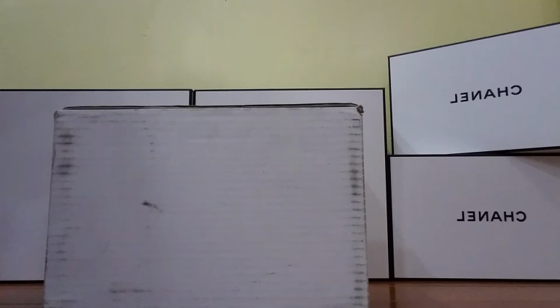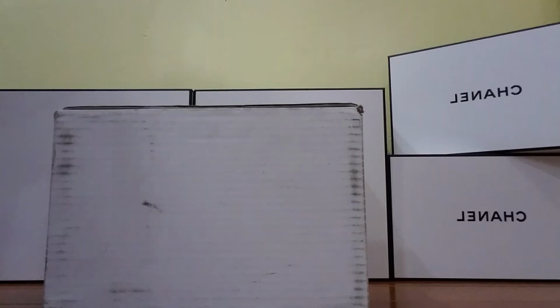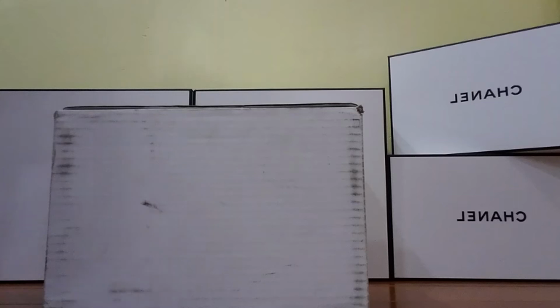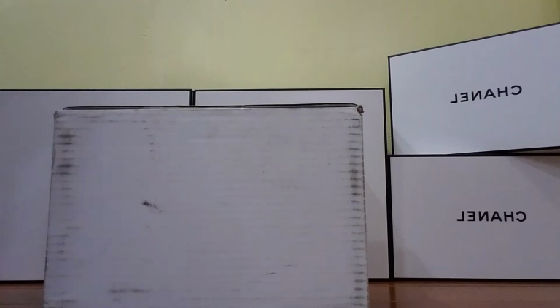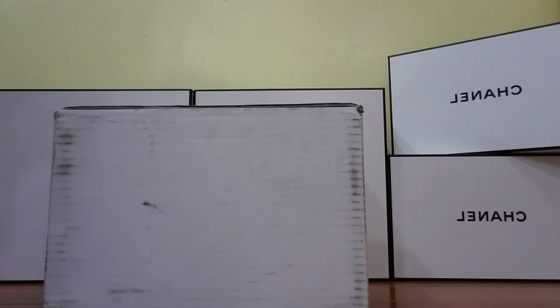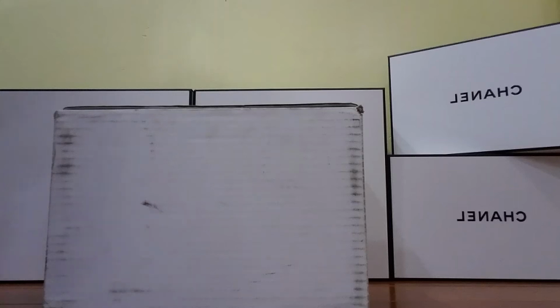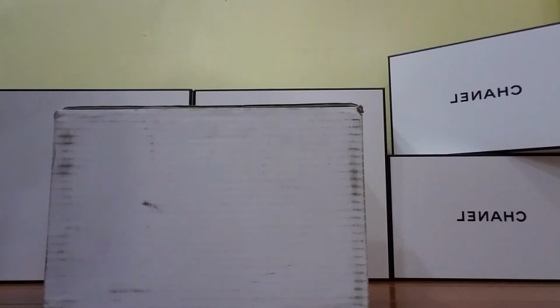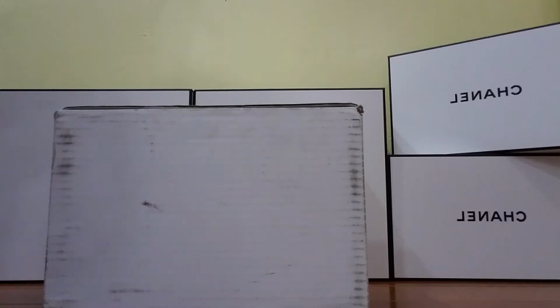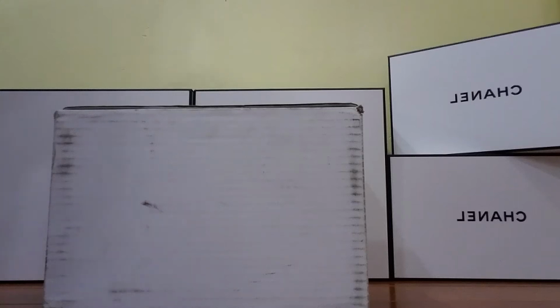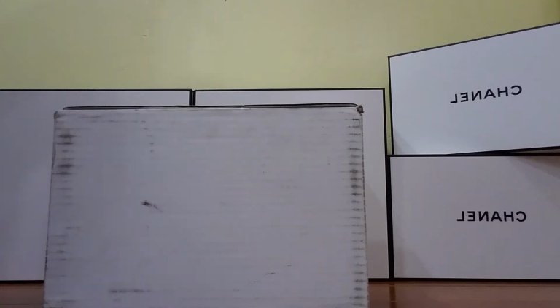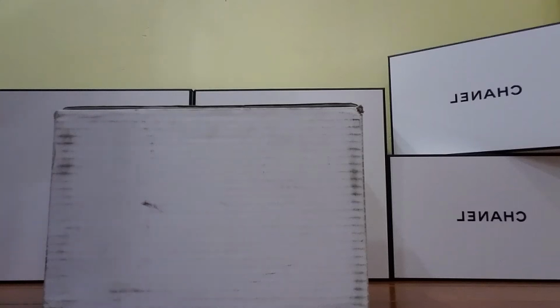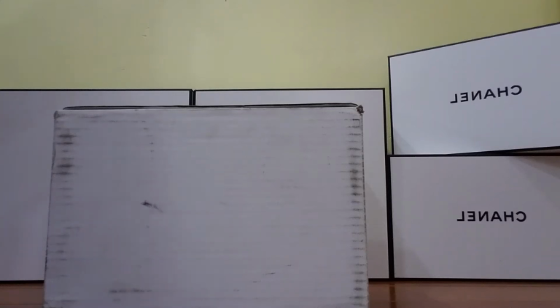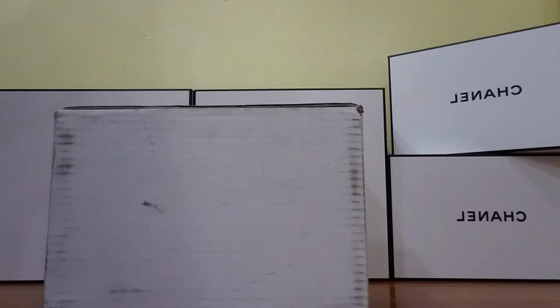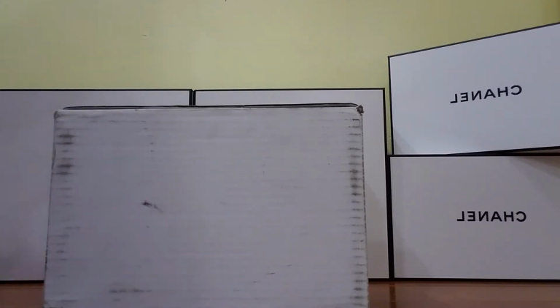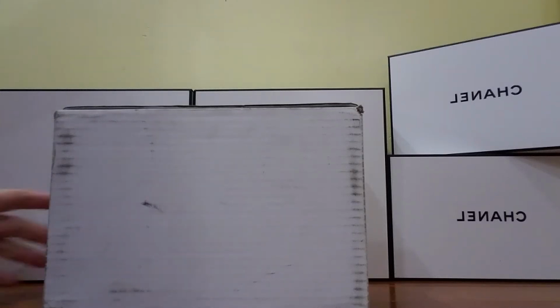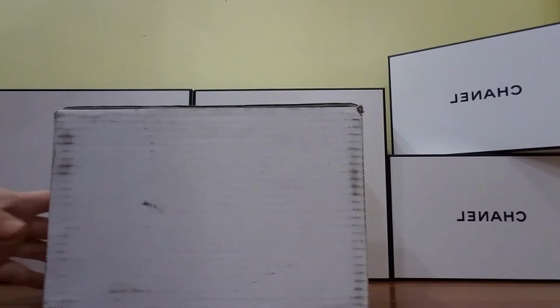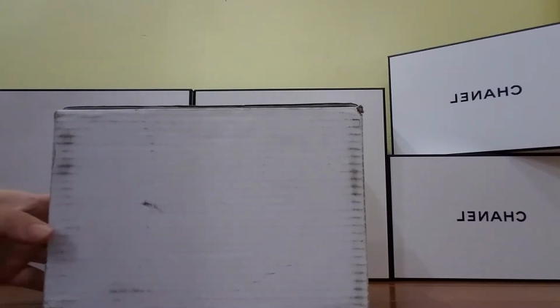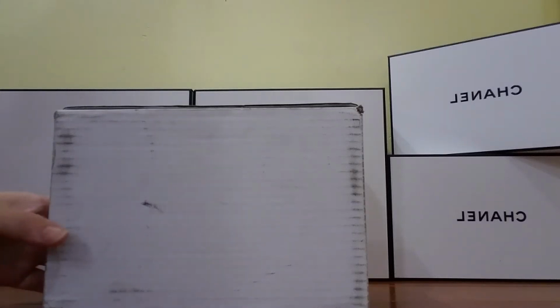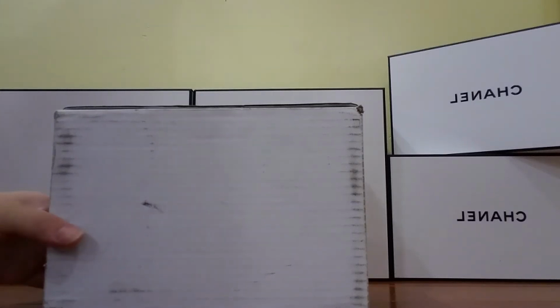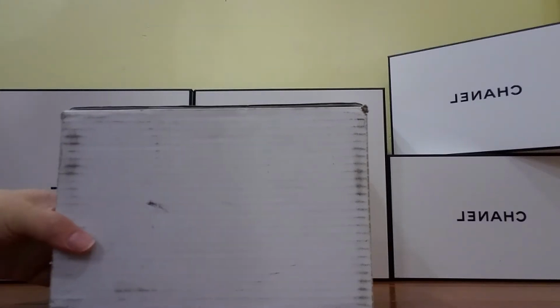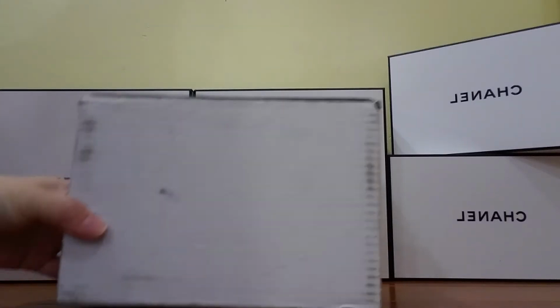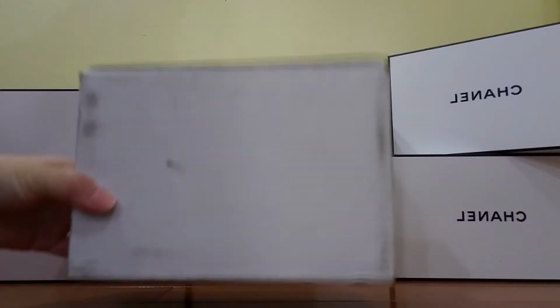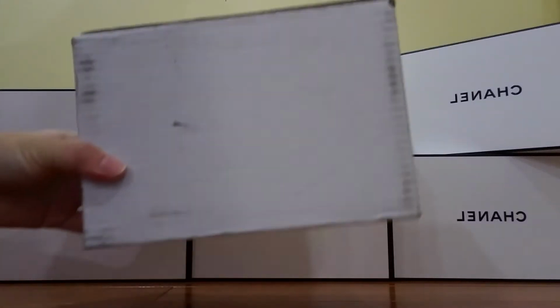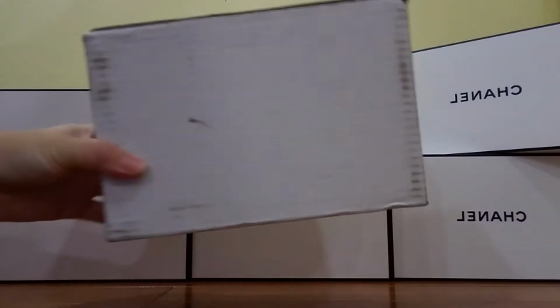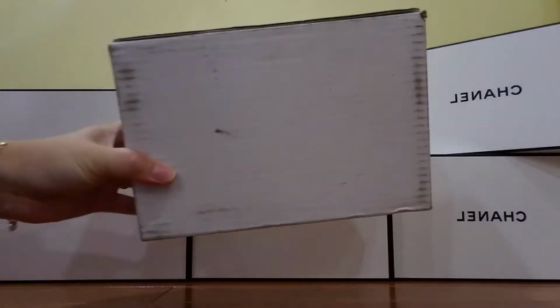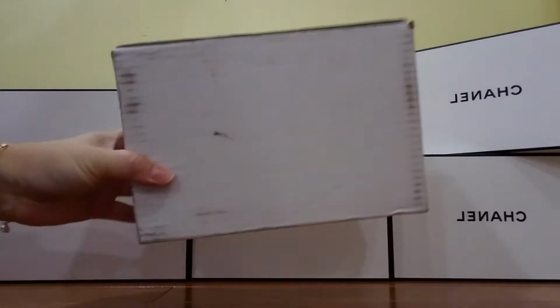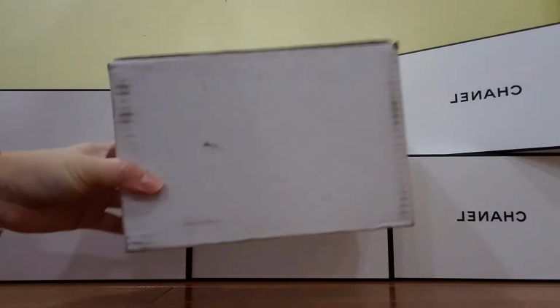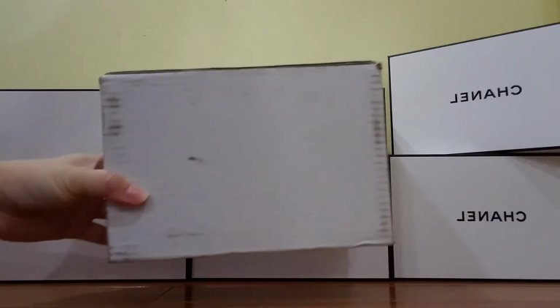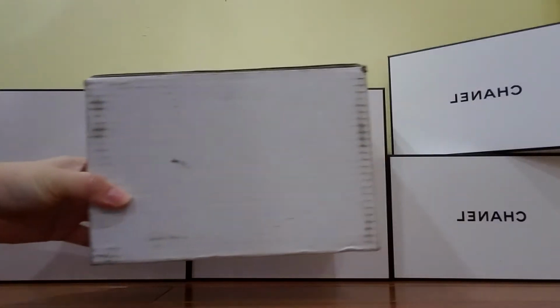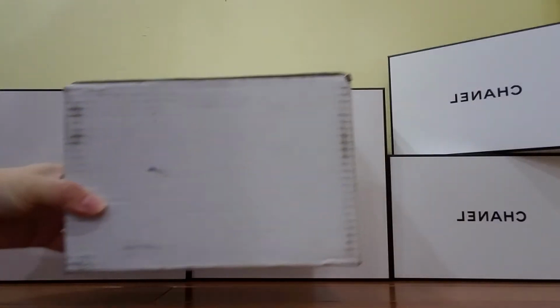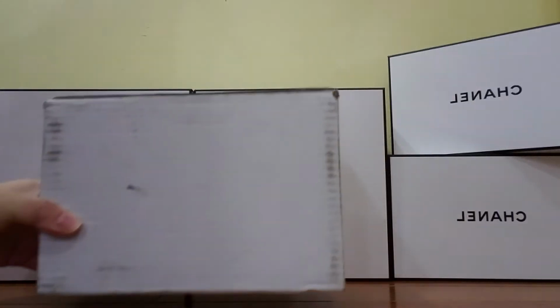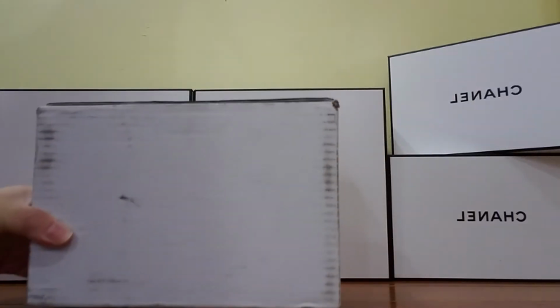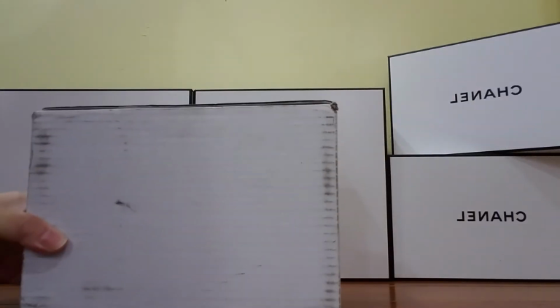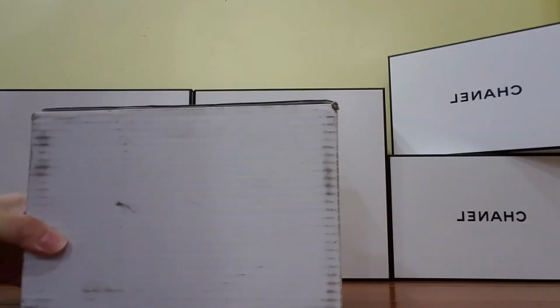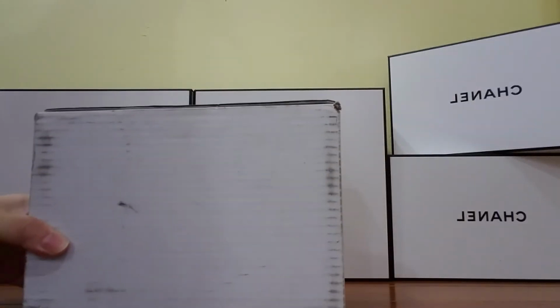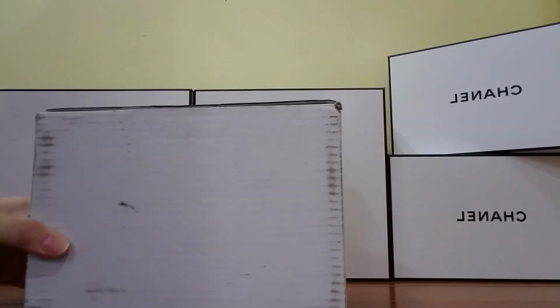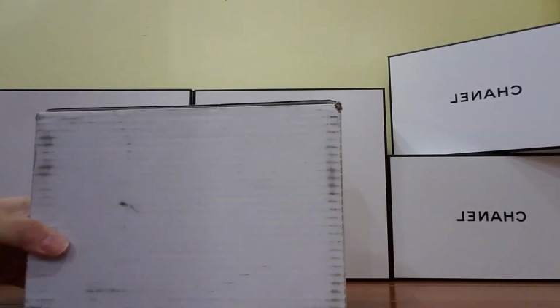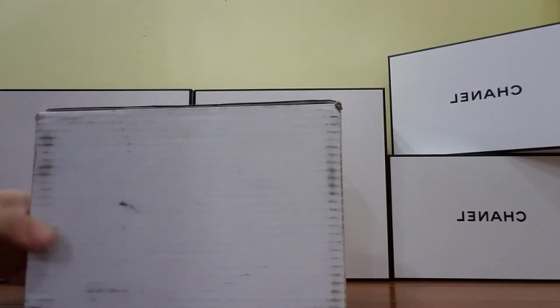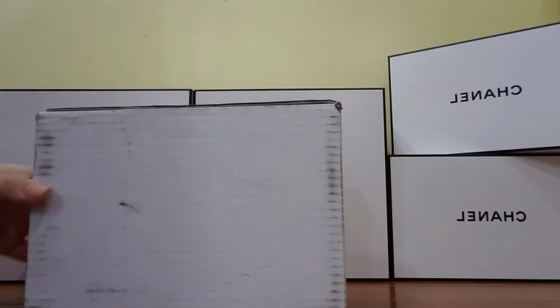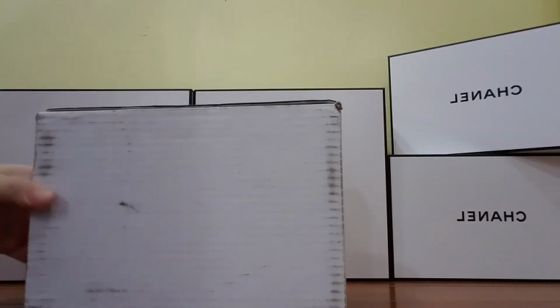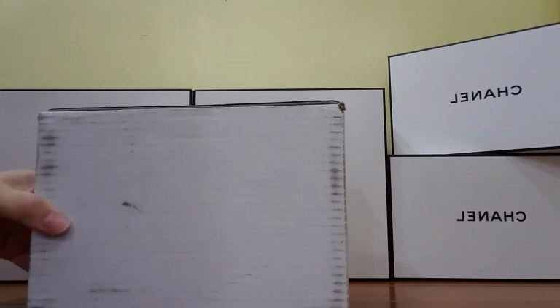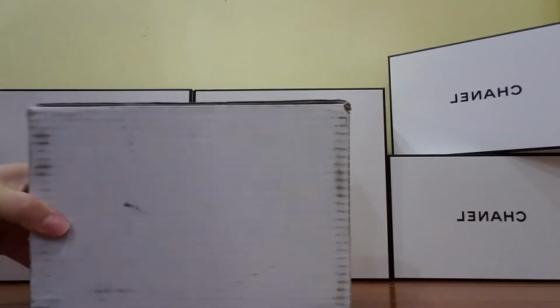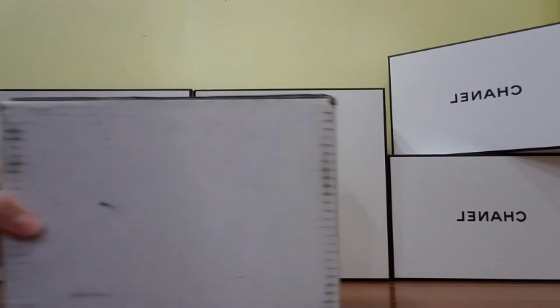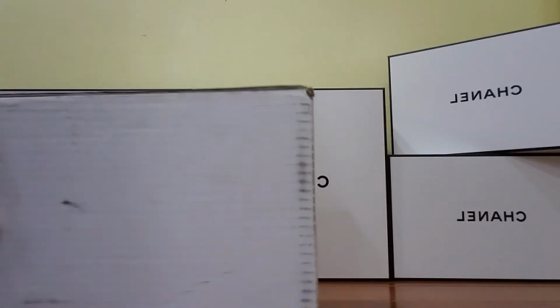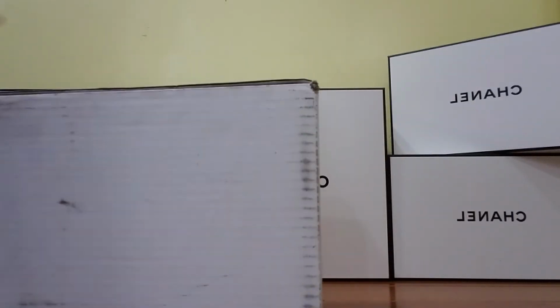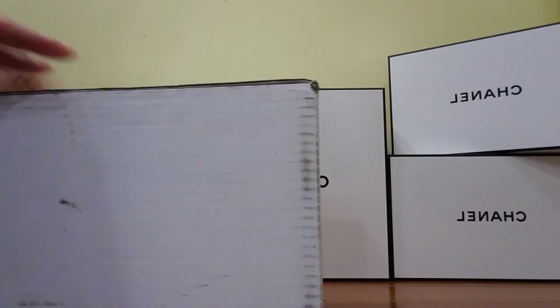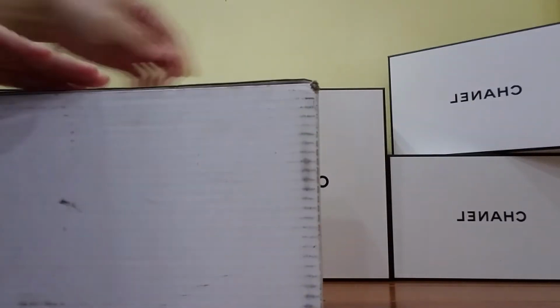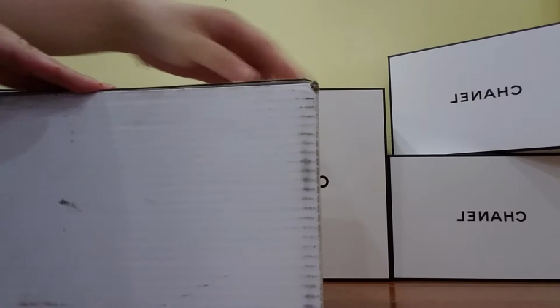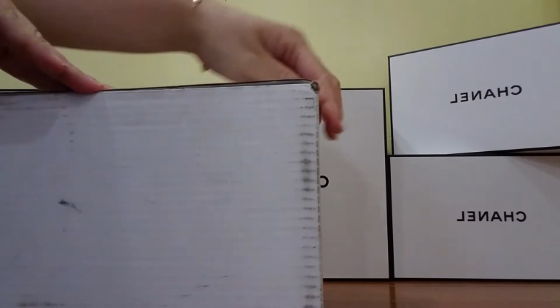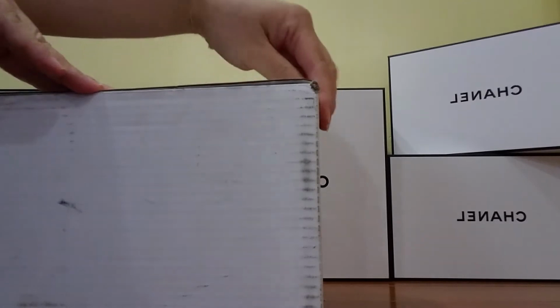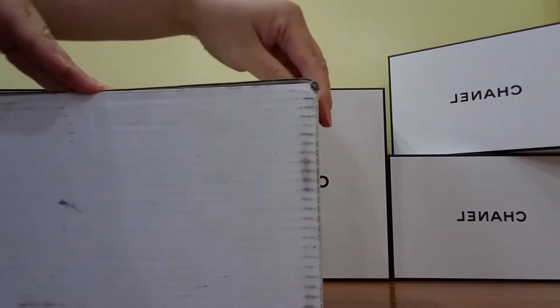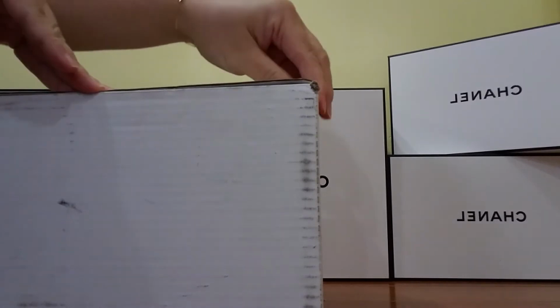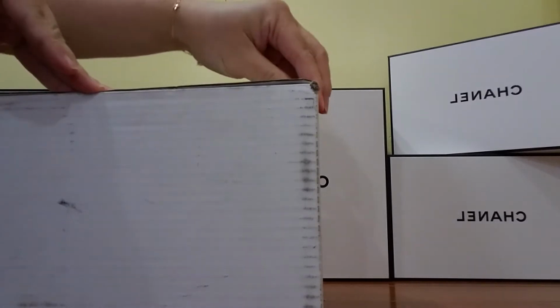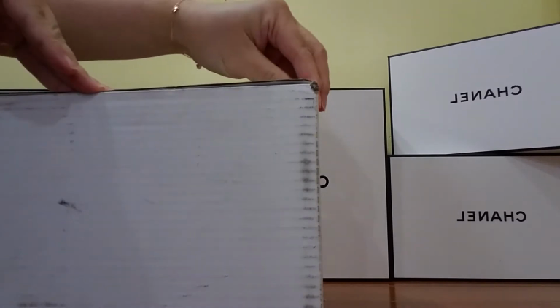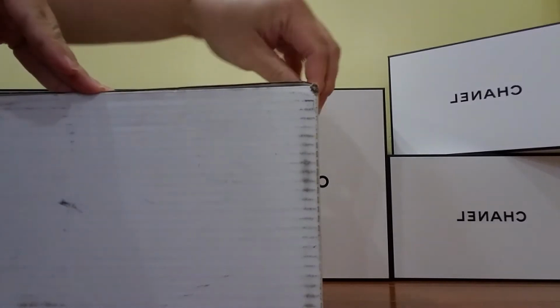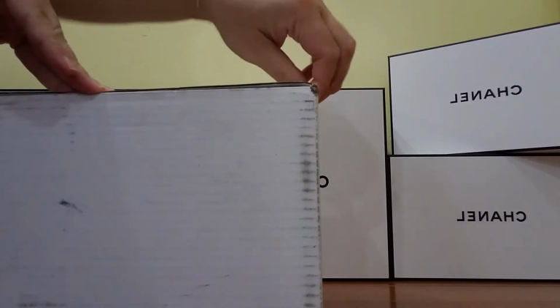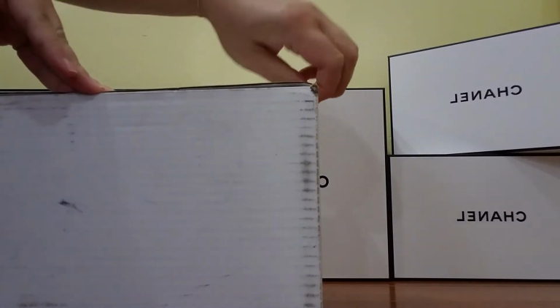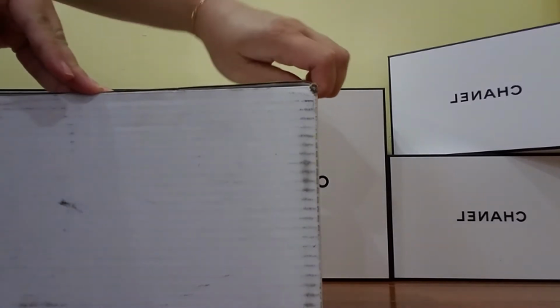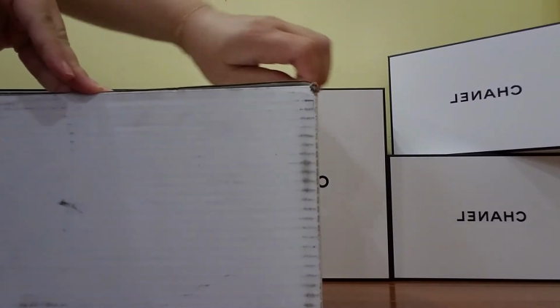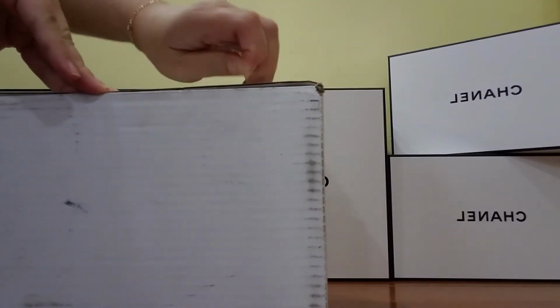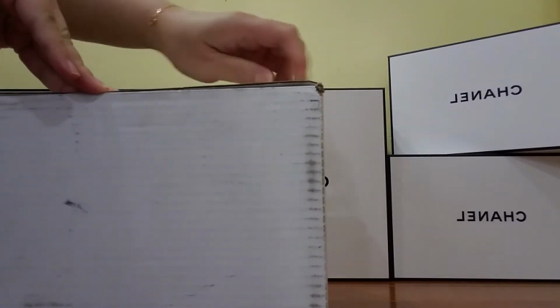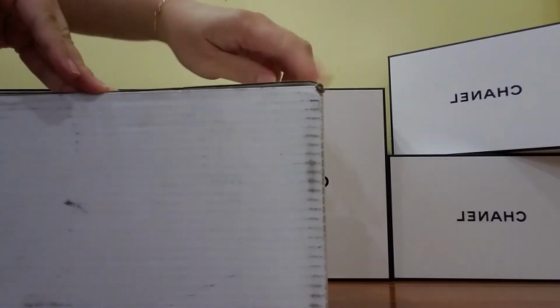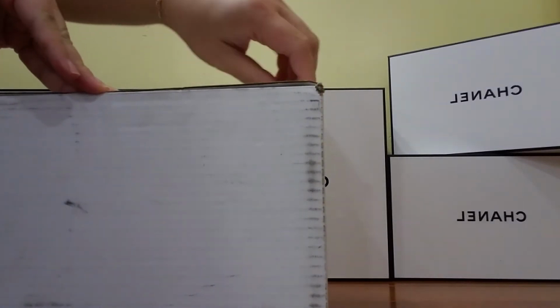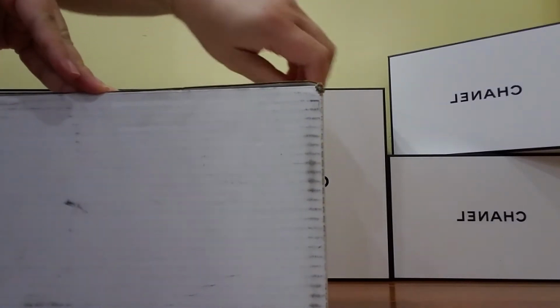Hello, welcome to my channel. I got another package today. Let's start unboxing.